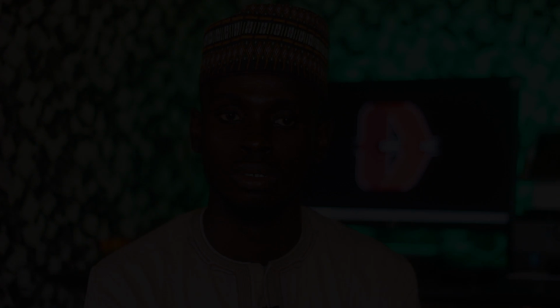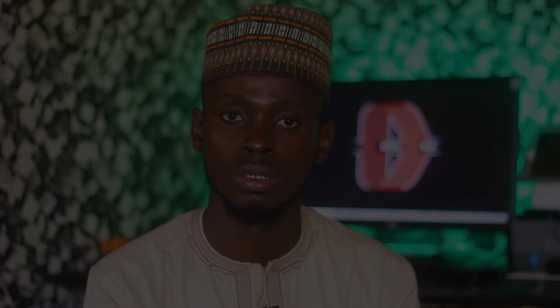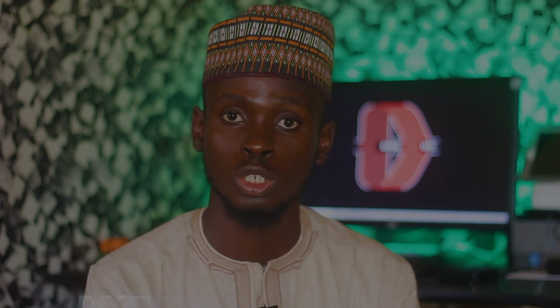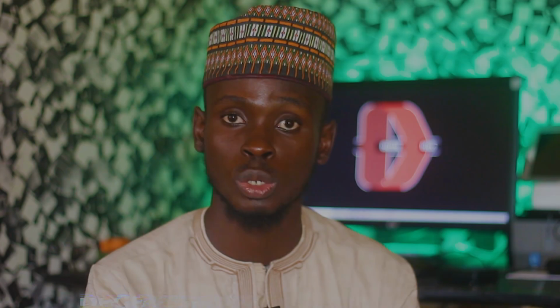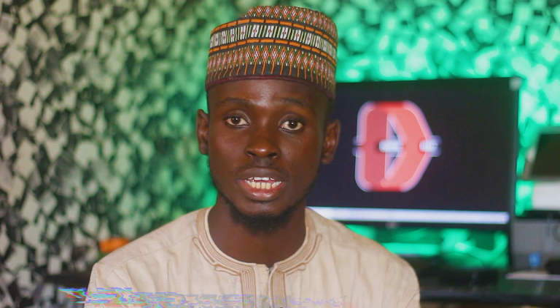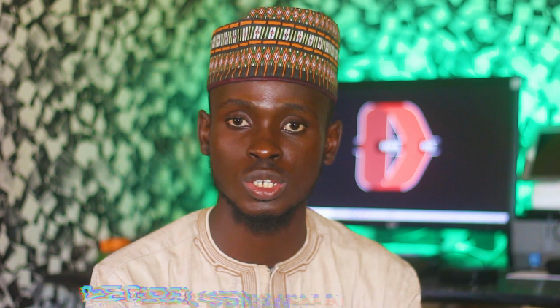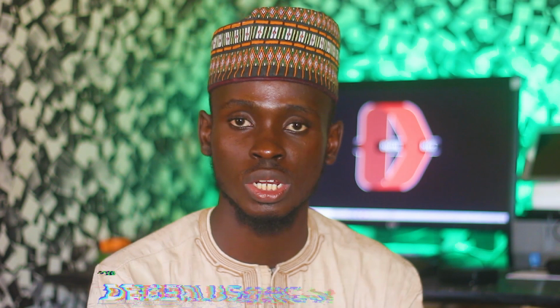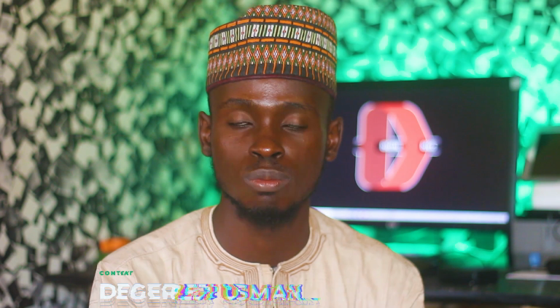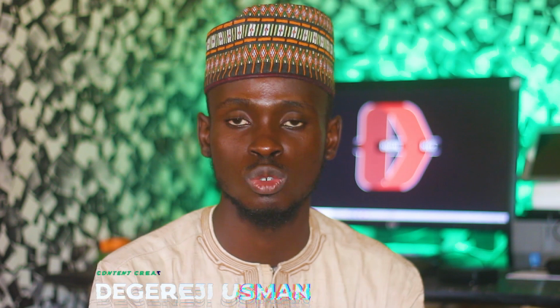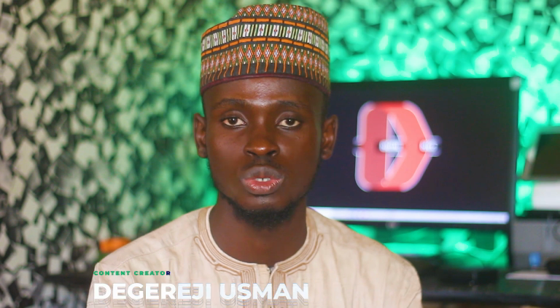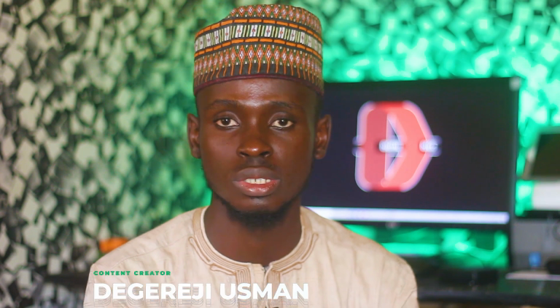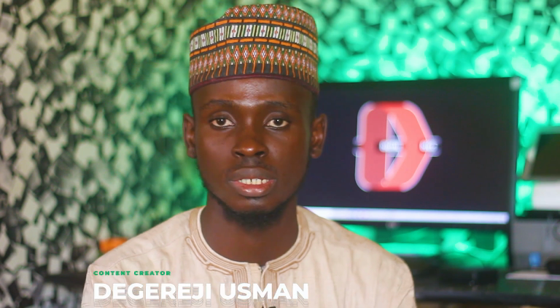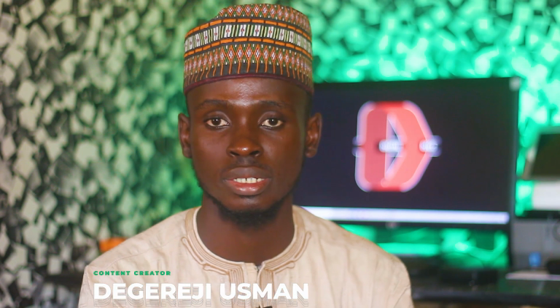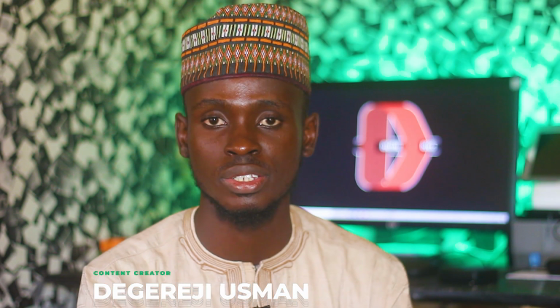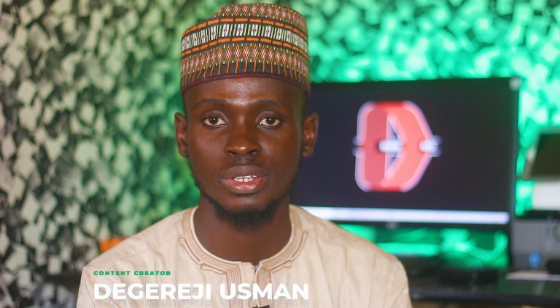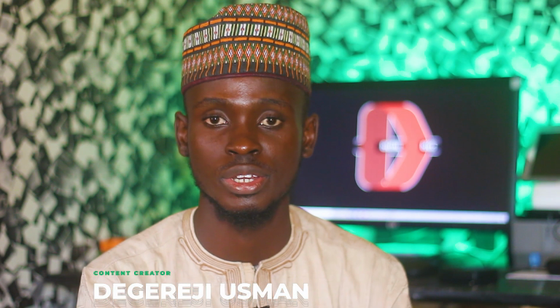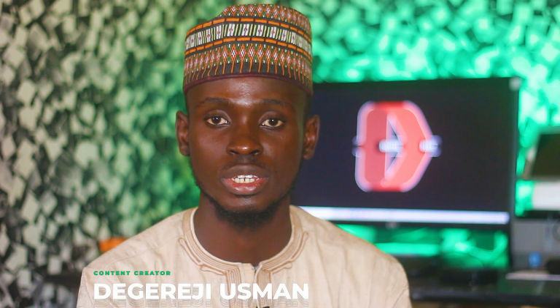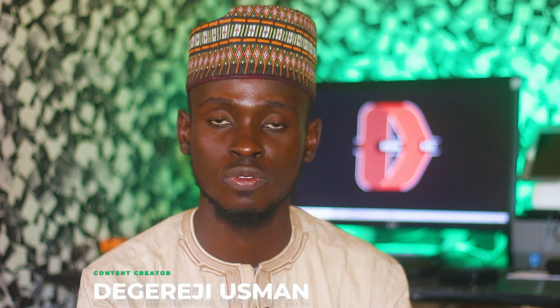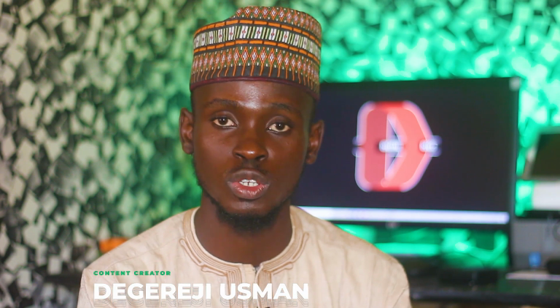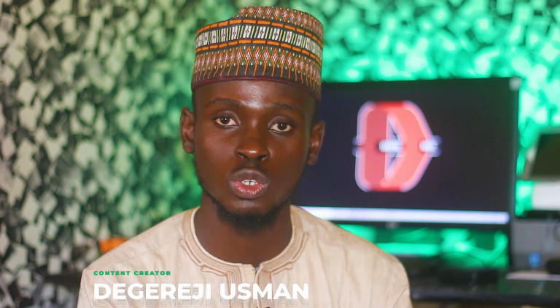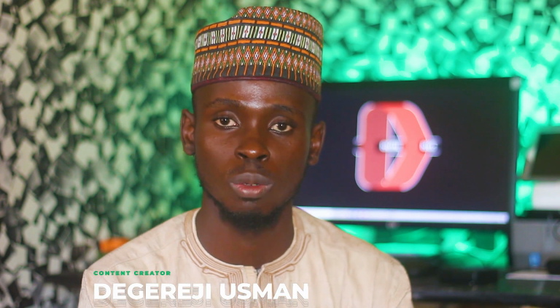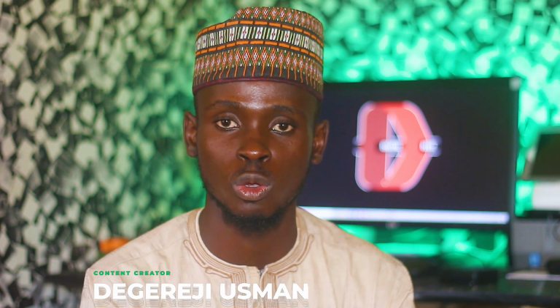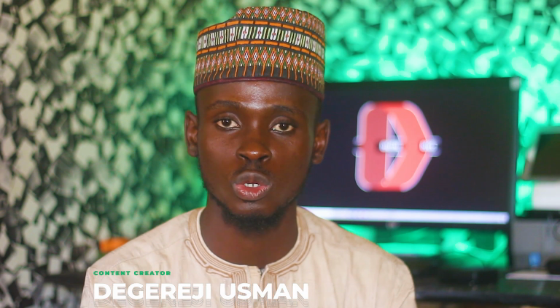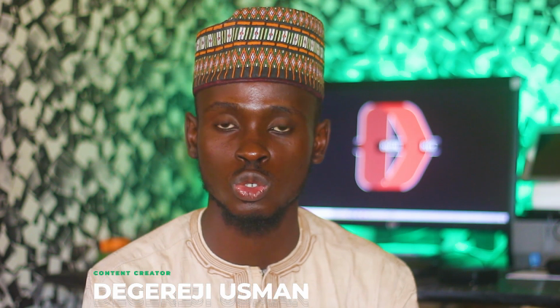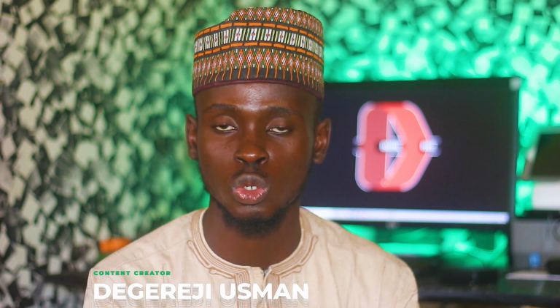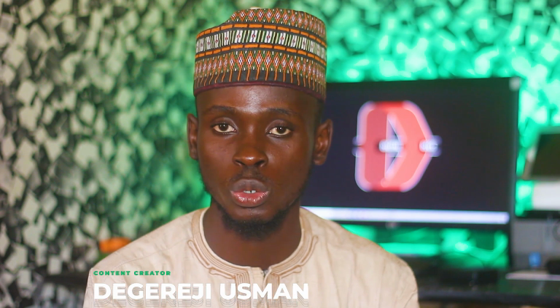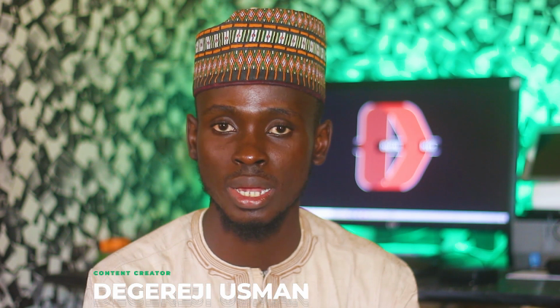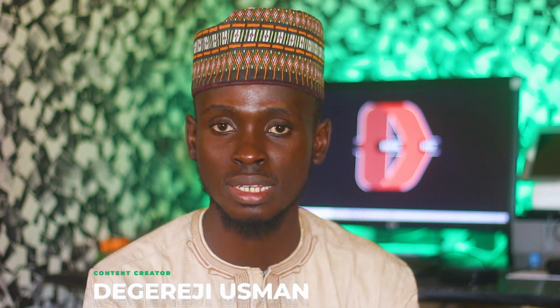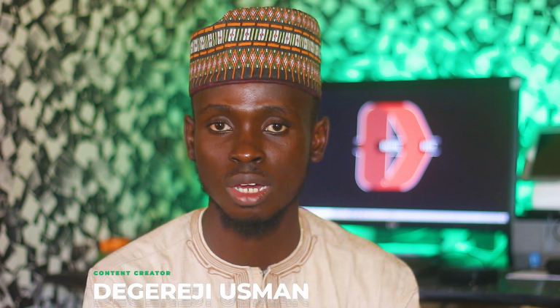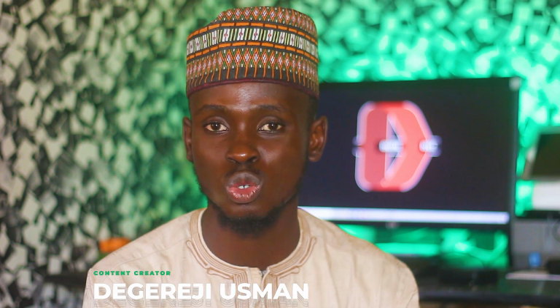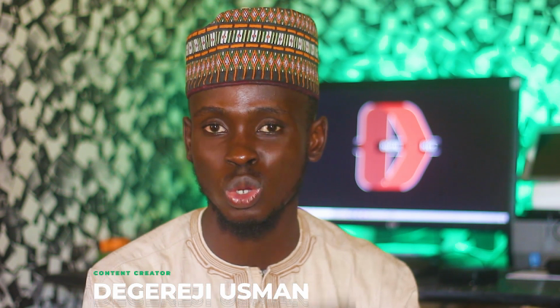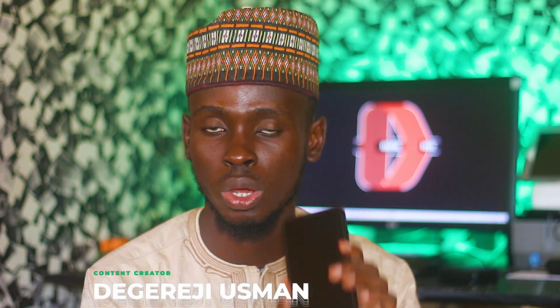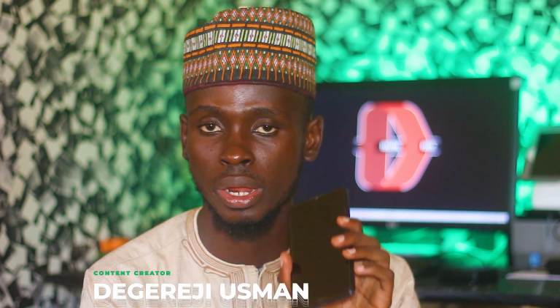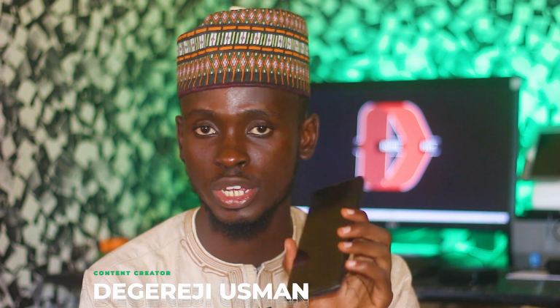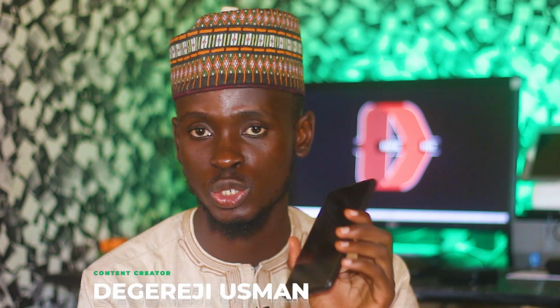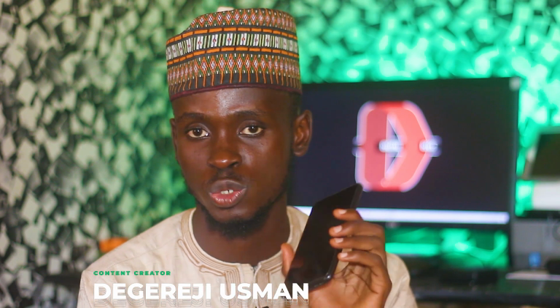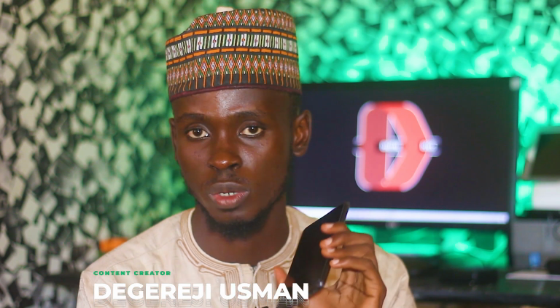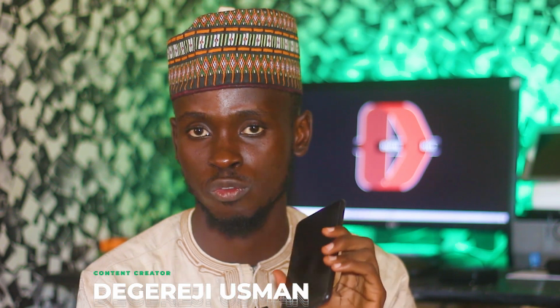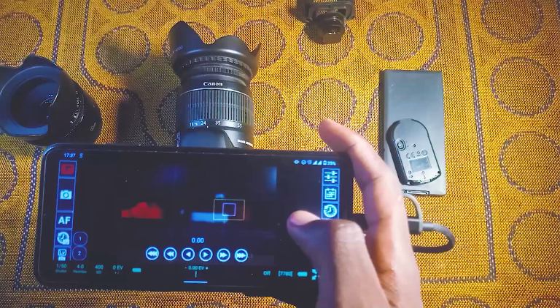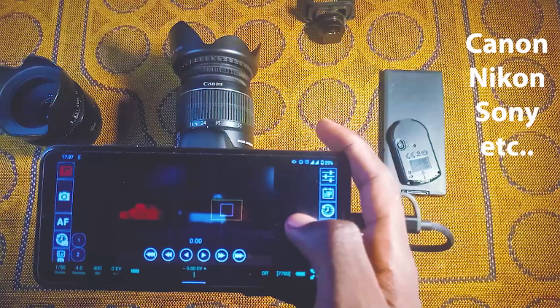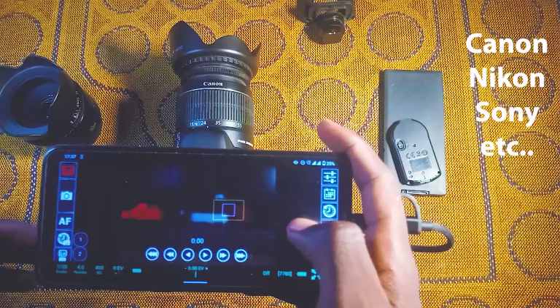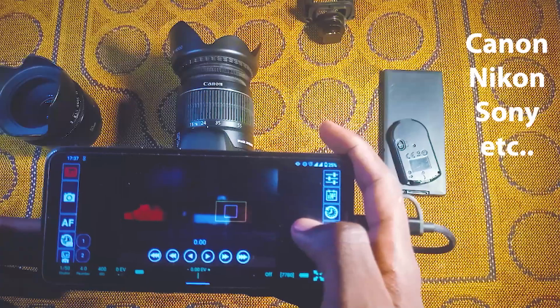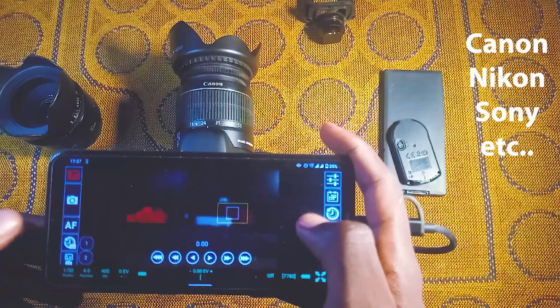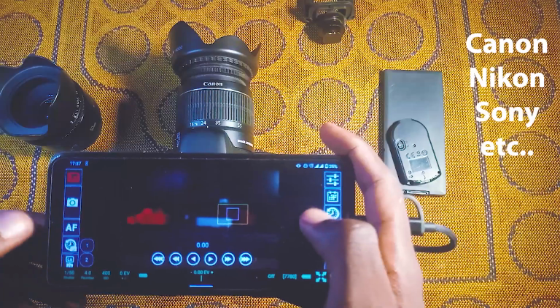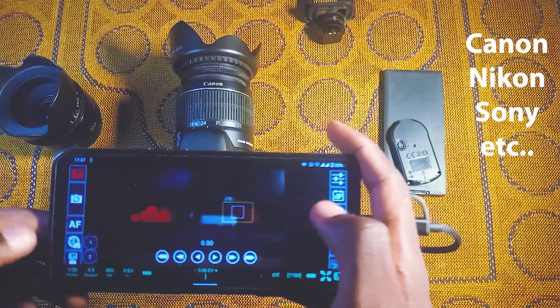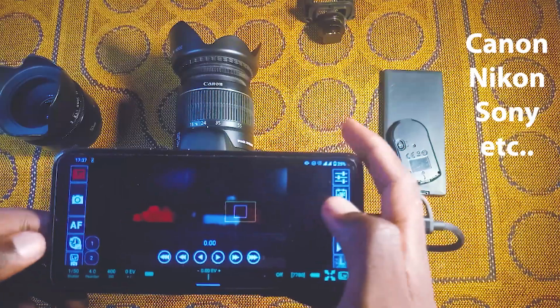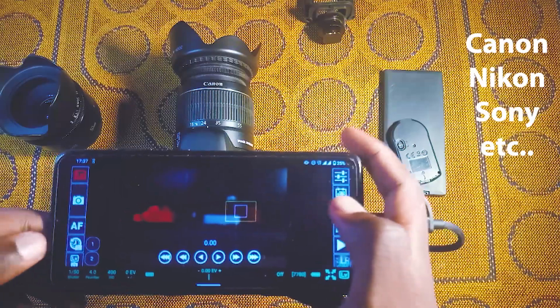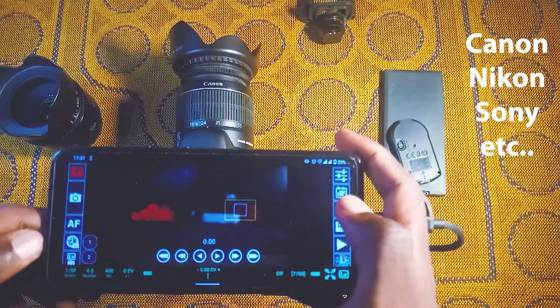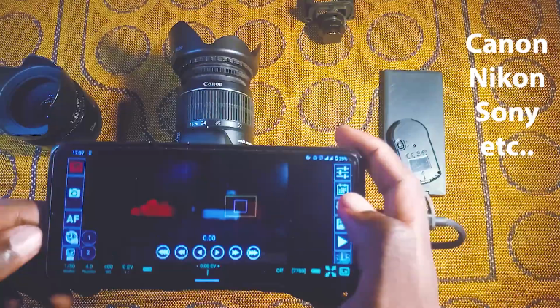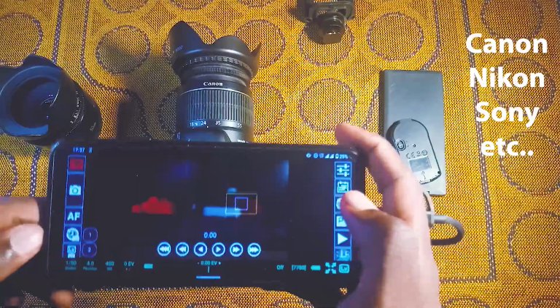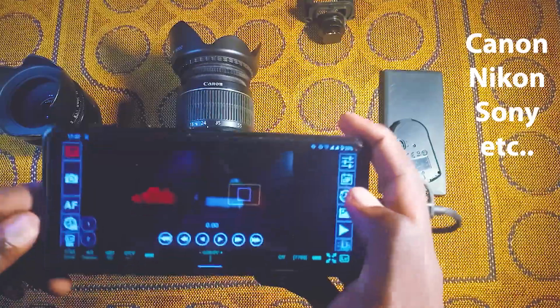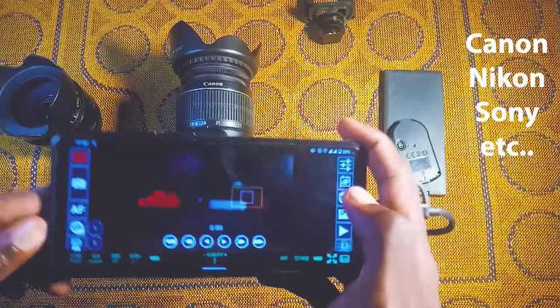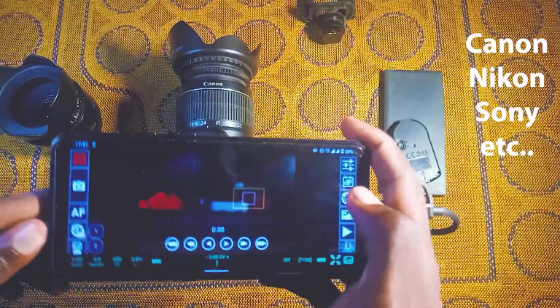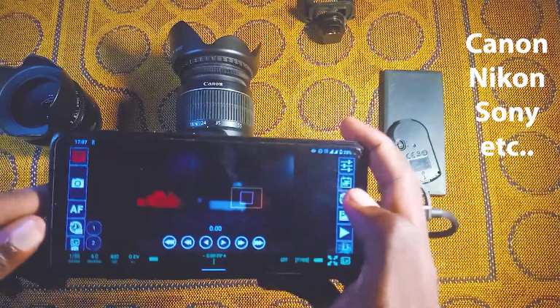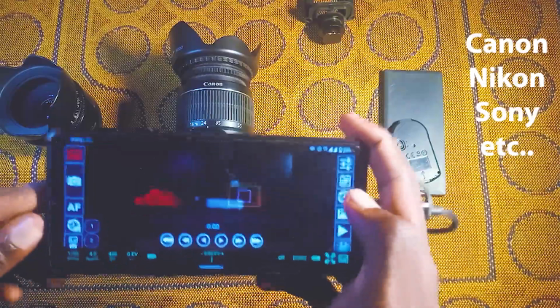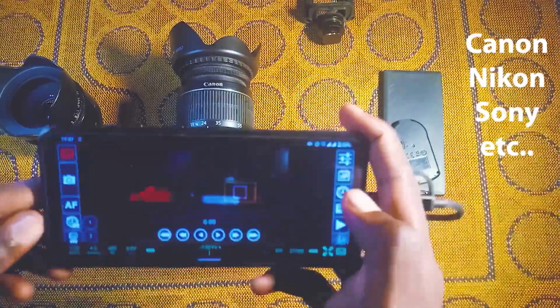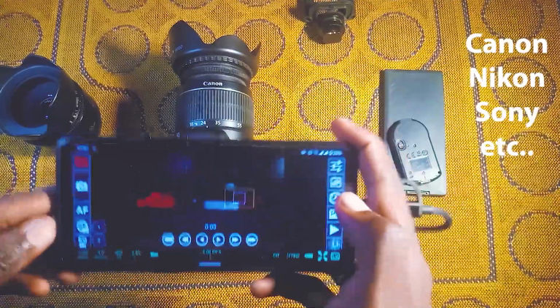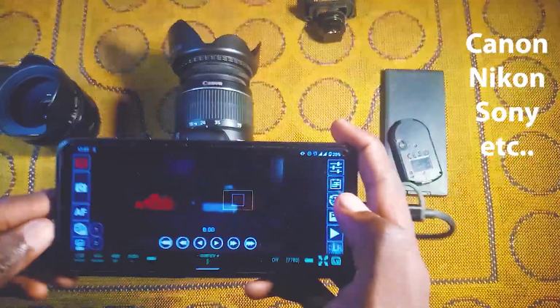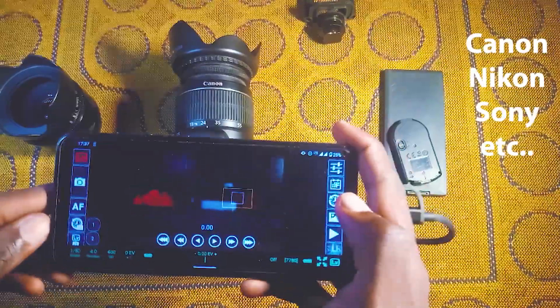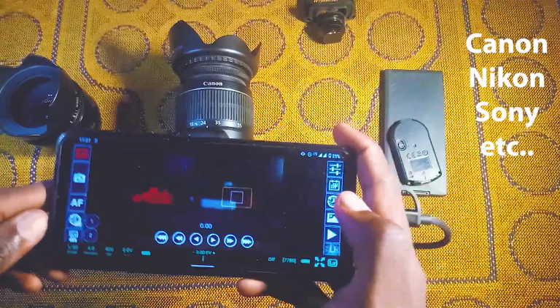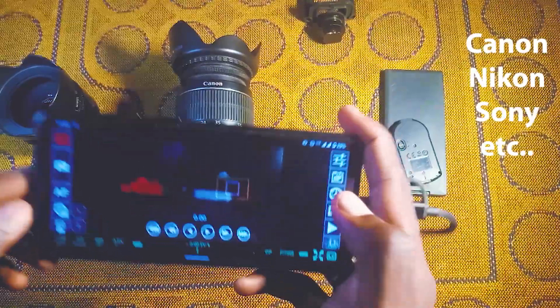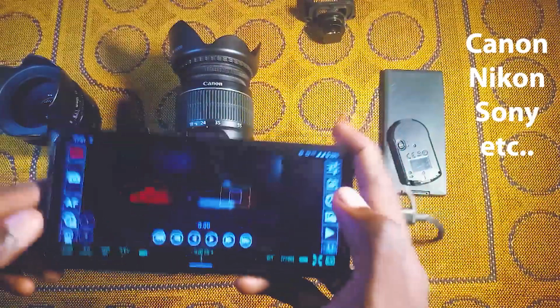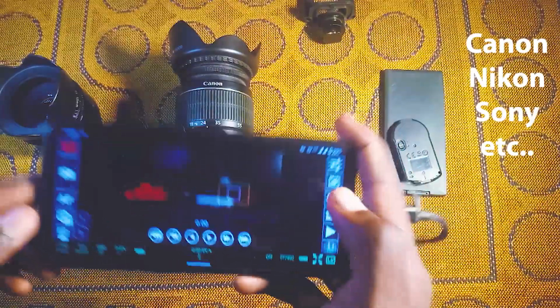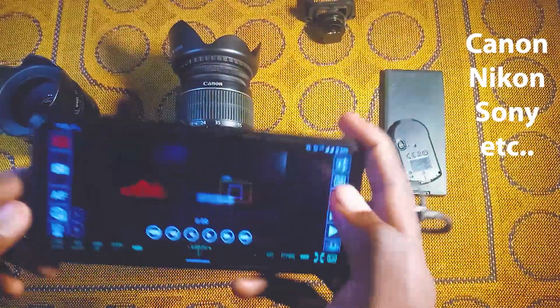Hello guys, welcome to Digital Dex today. In this video, I'm going to show you guys how to connect your smartphone to your DSLR and use it as an external display.